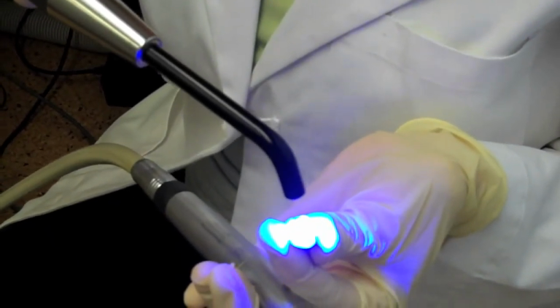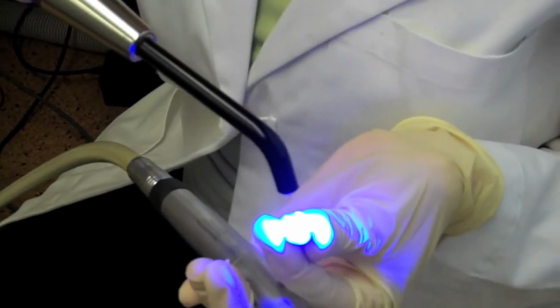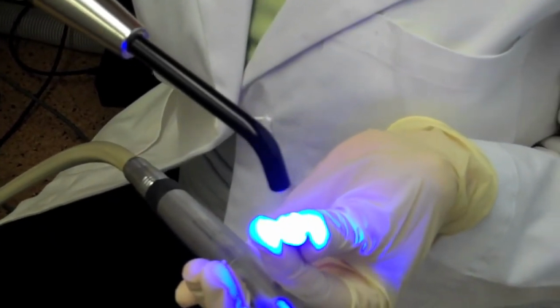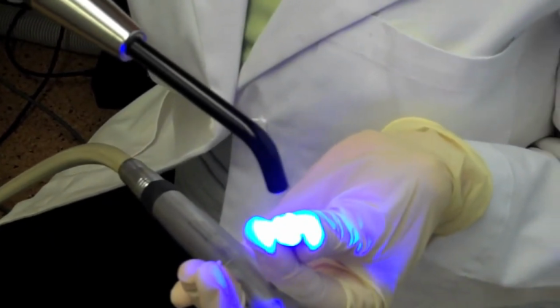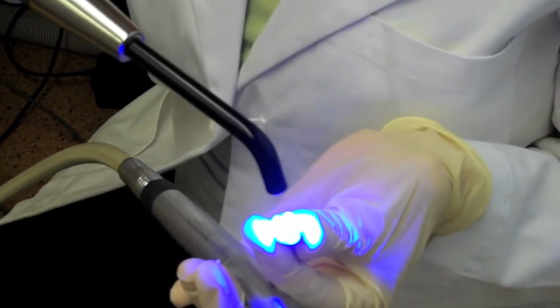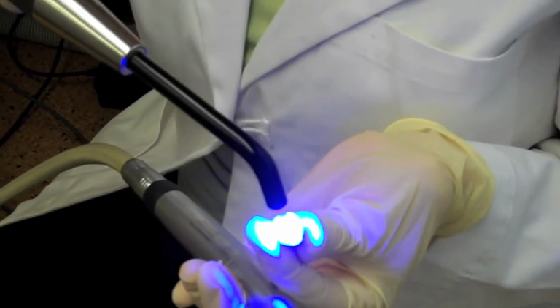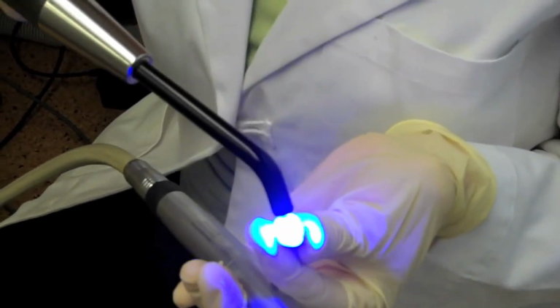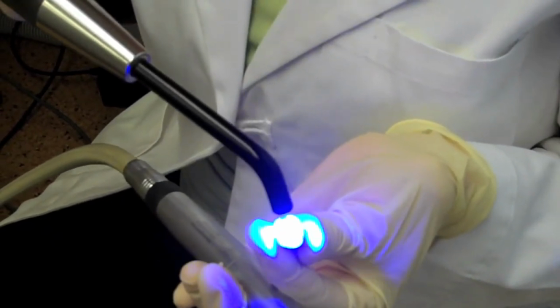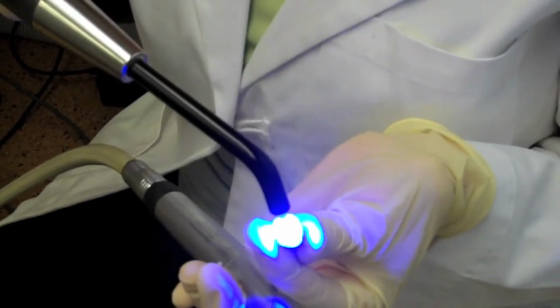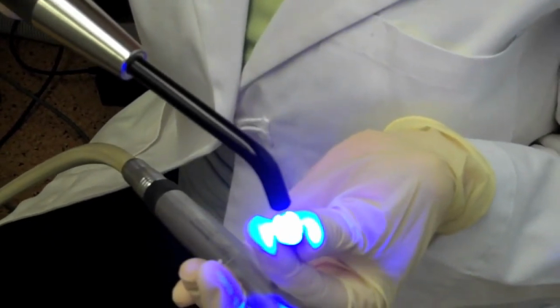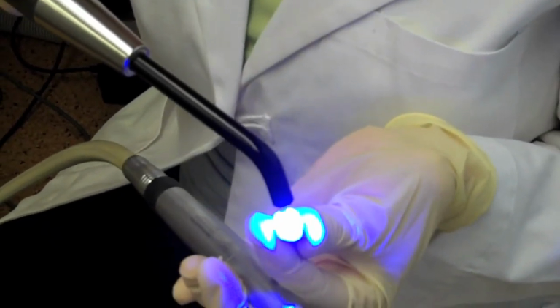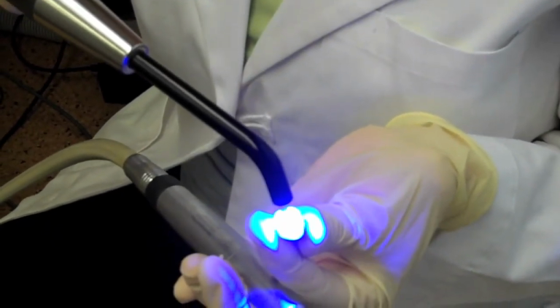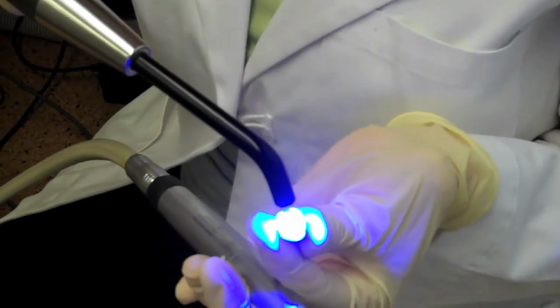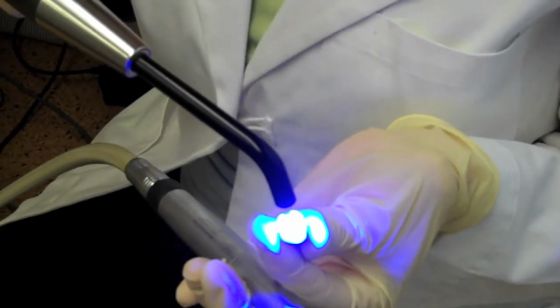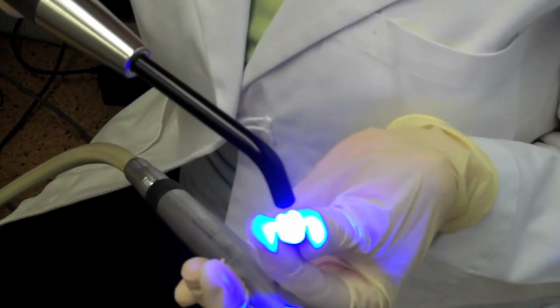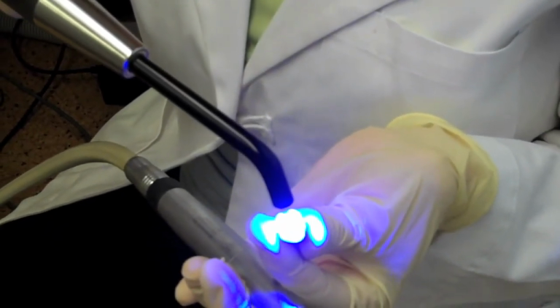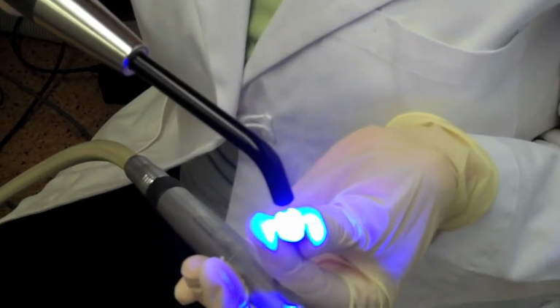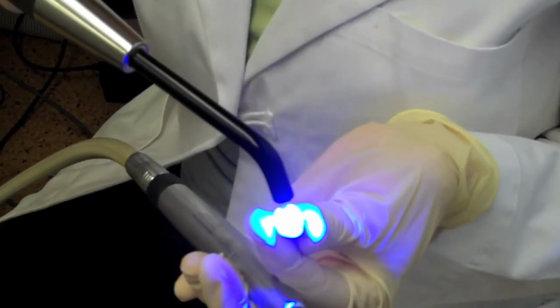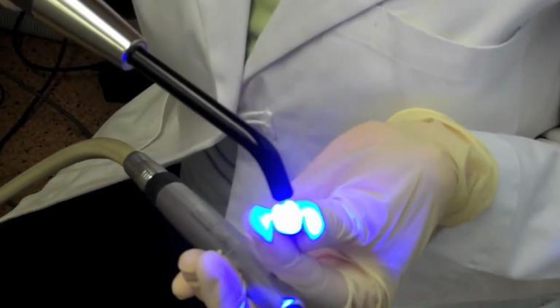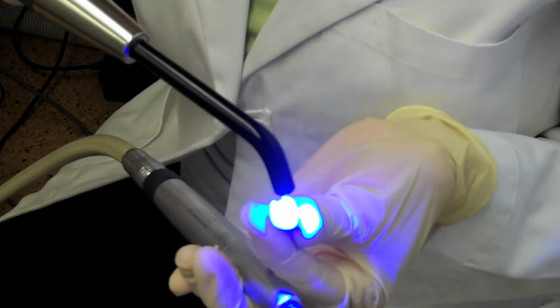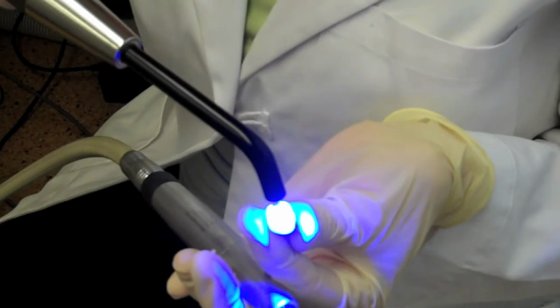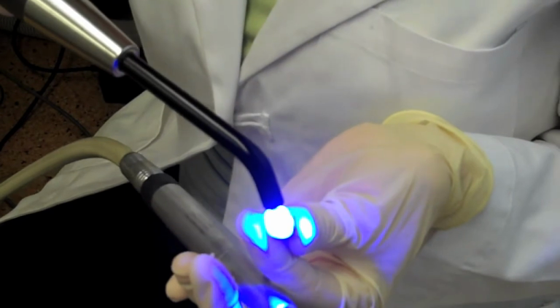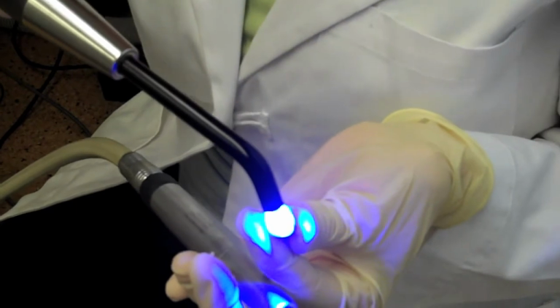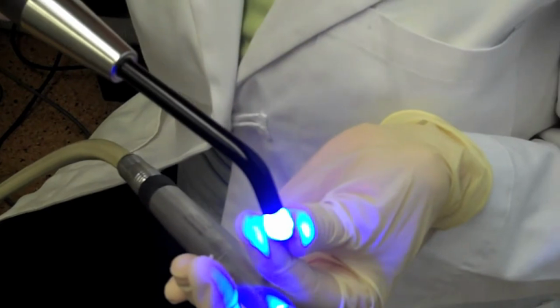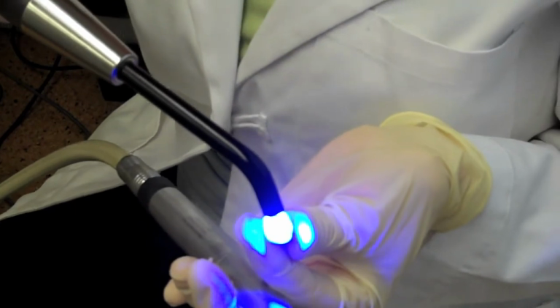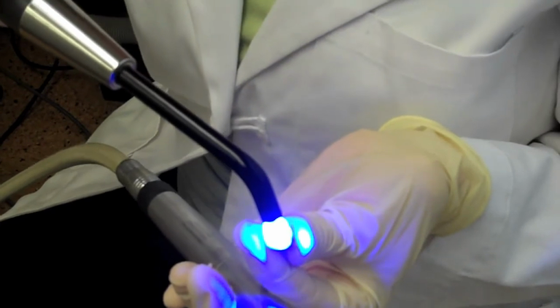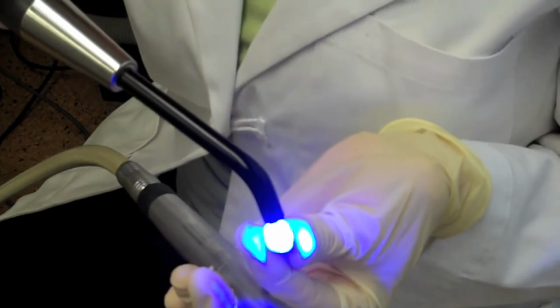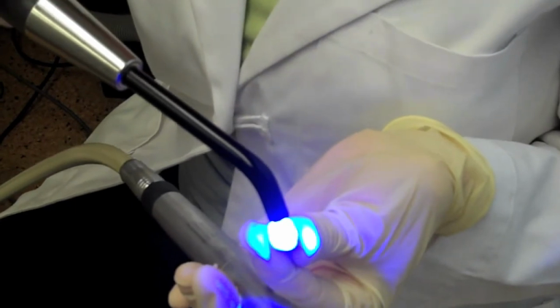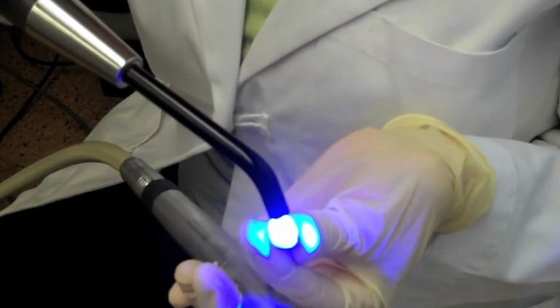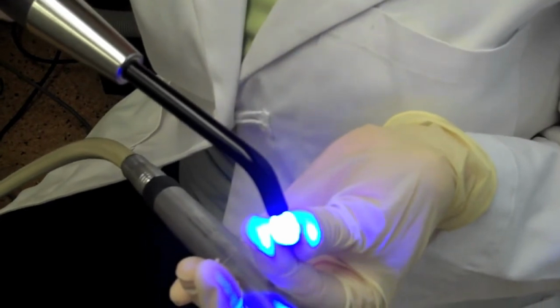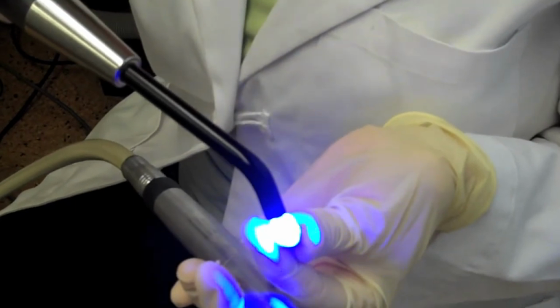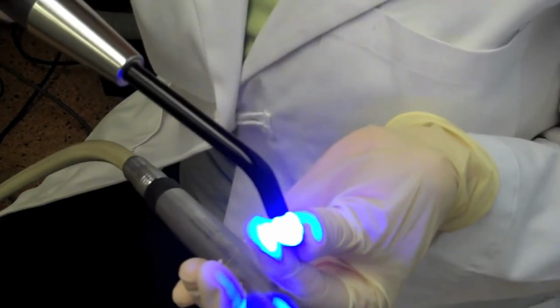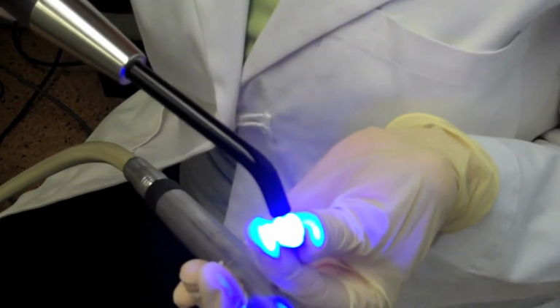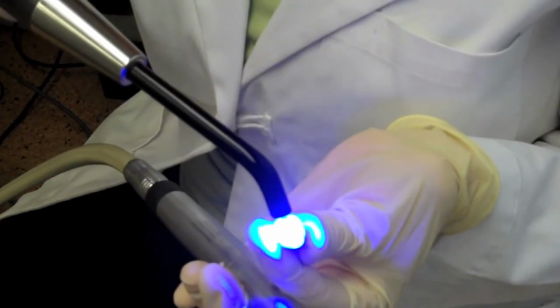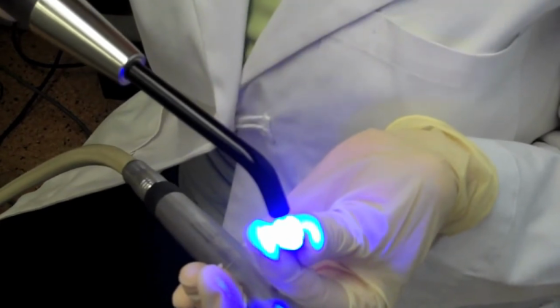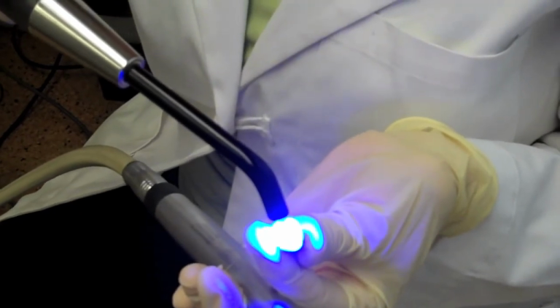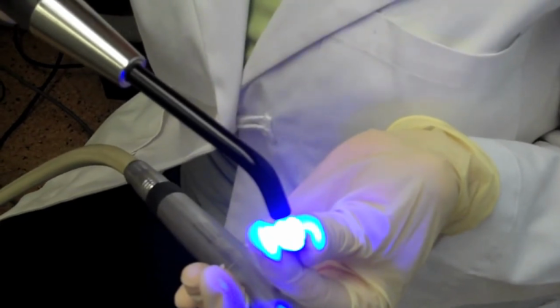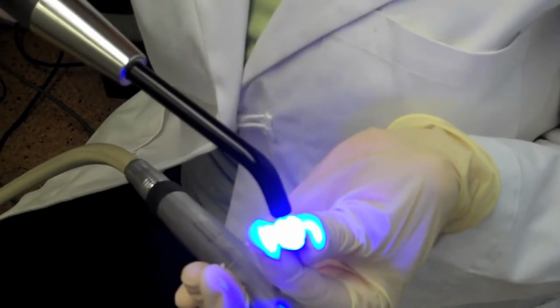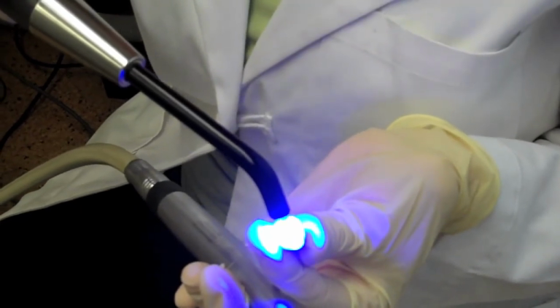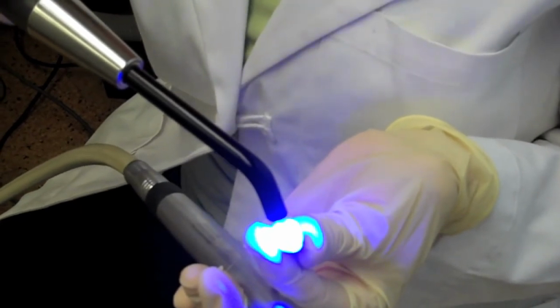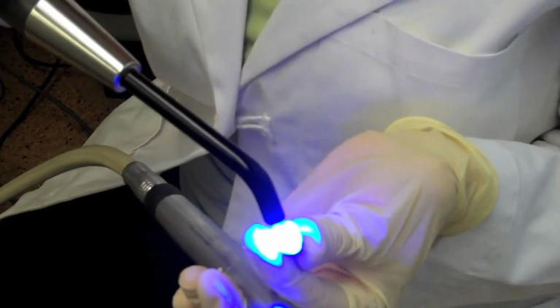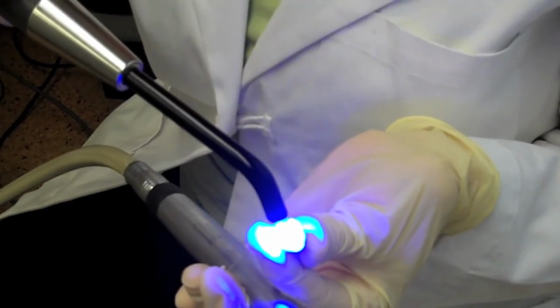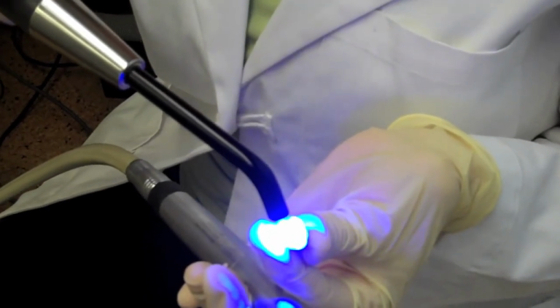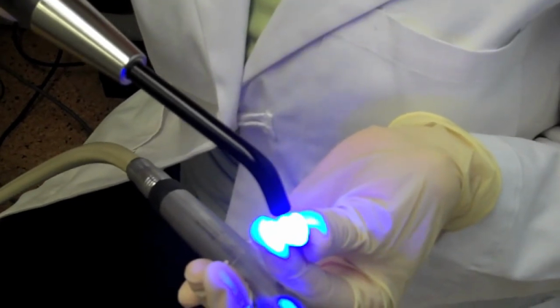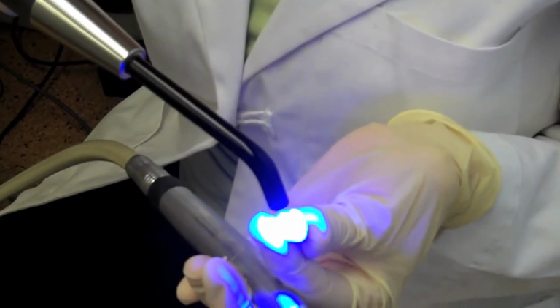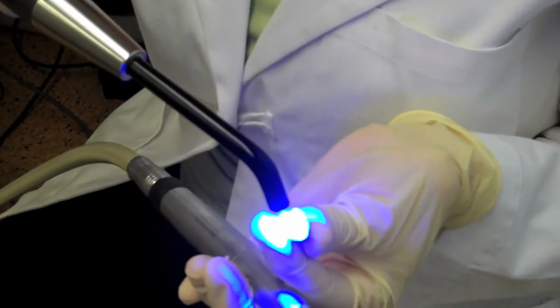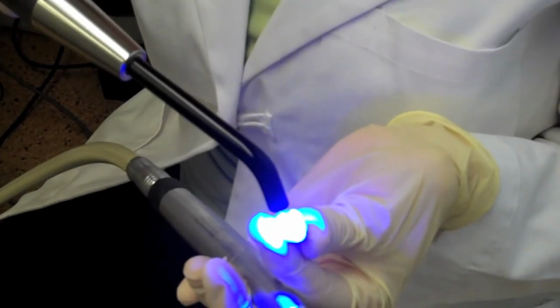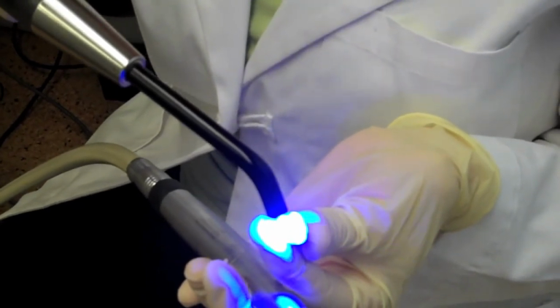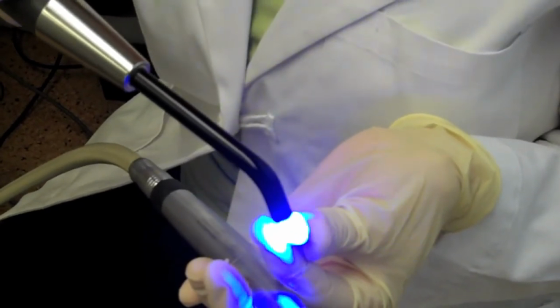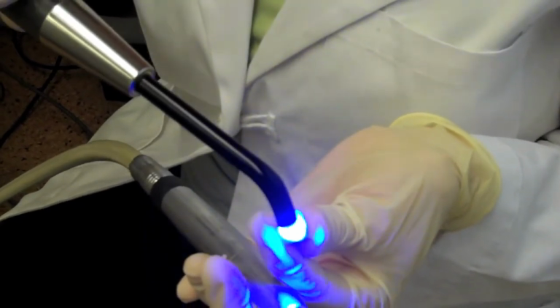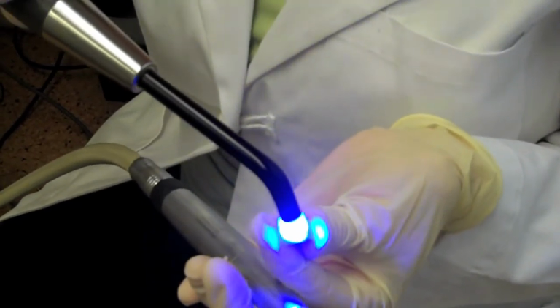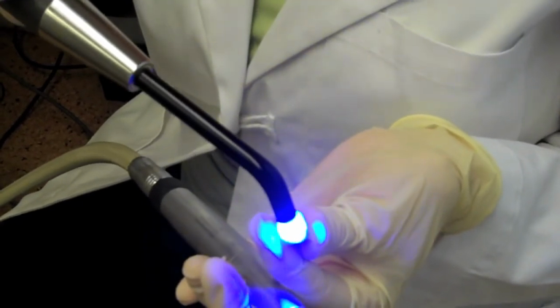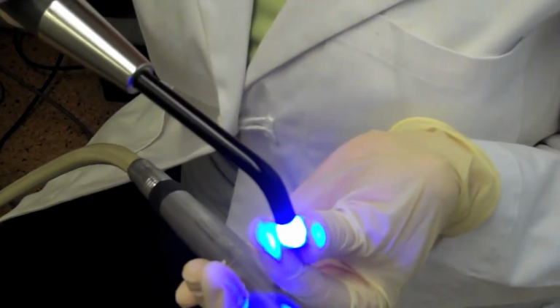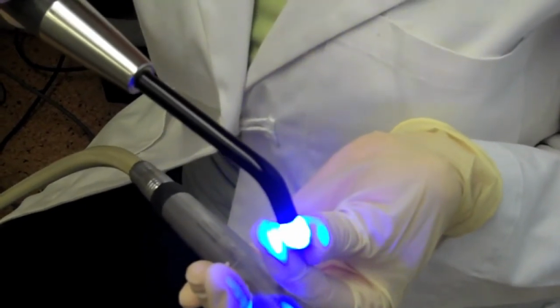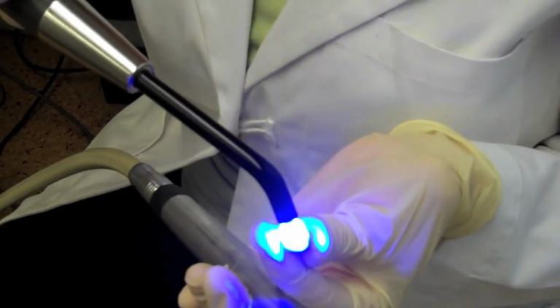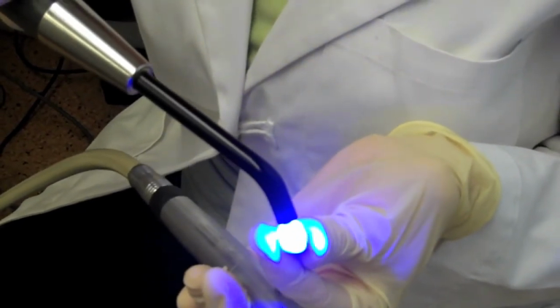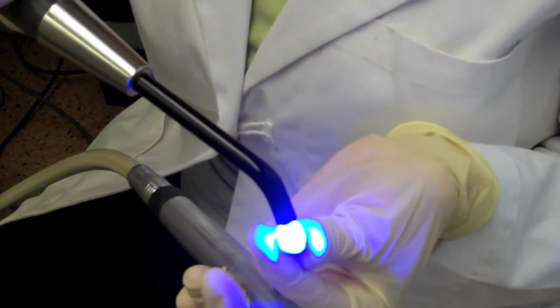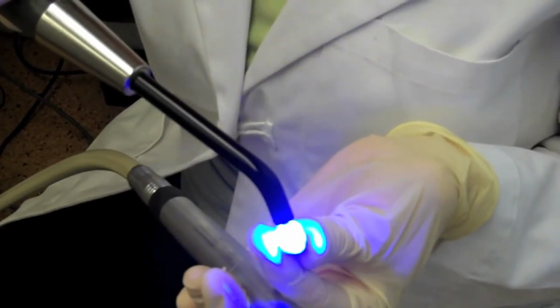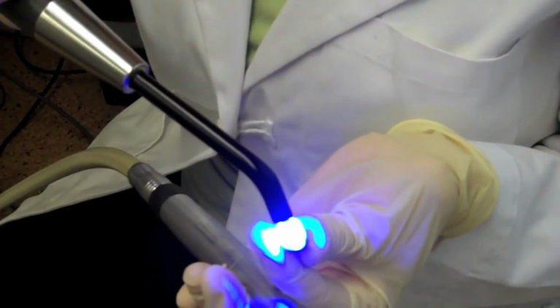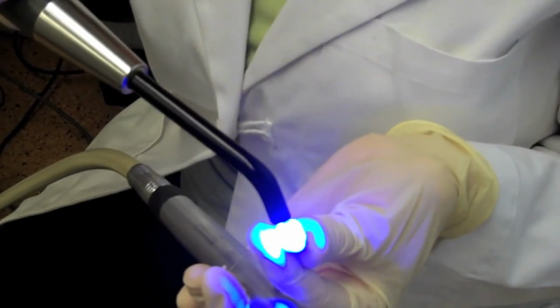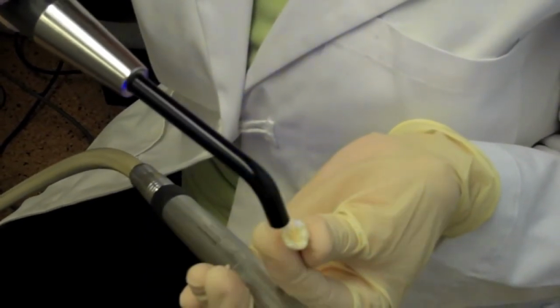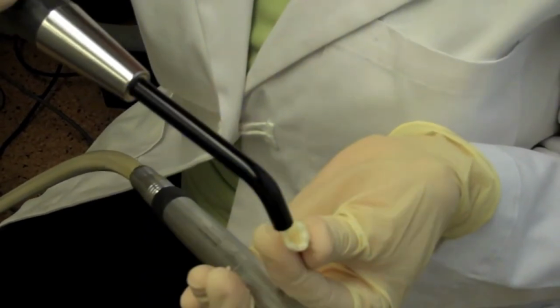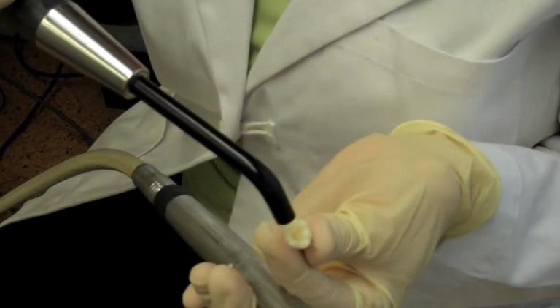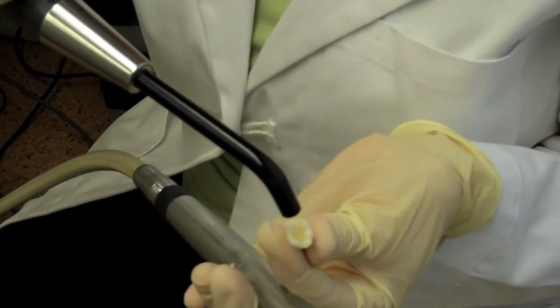And it's a better fill, better material than you can do with layering. Thank you very much for watching.